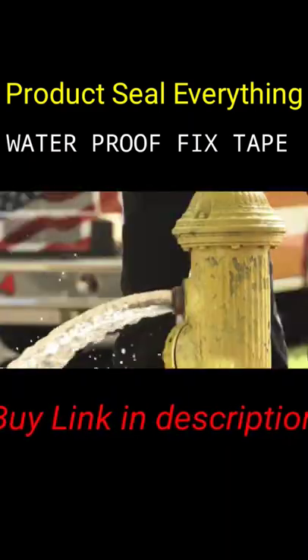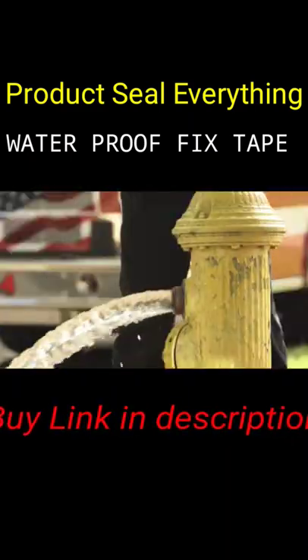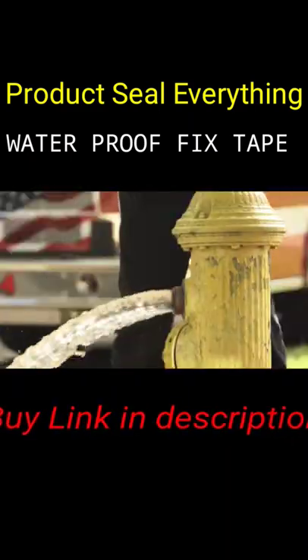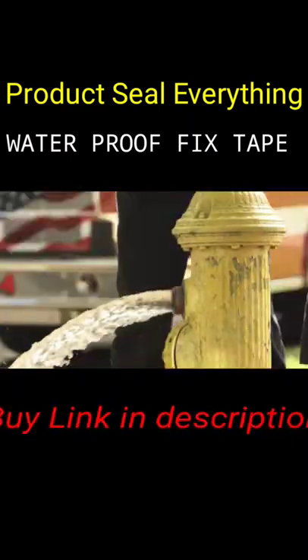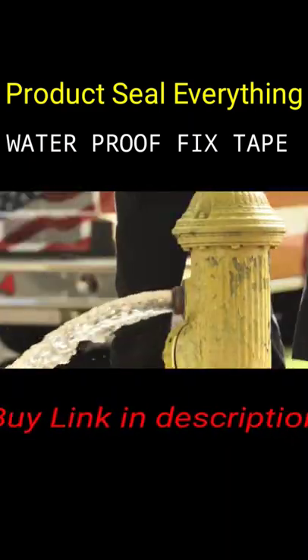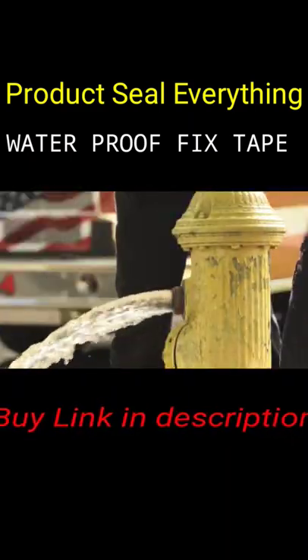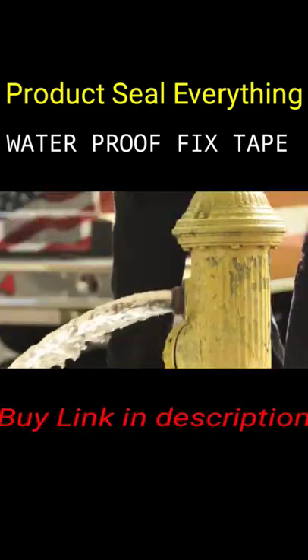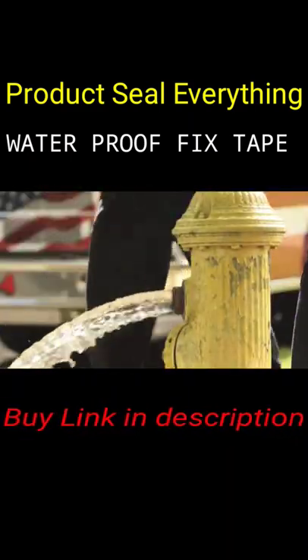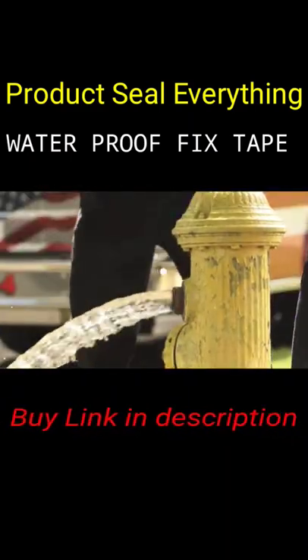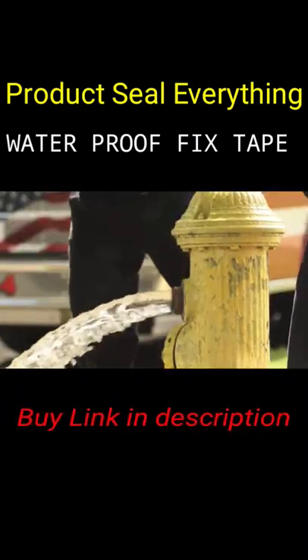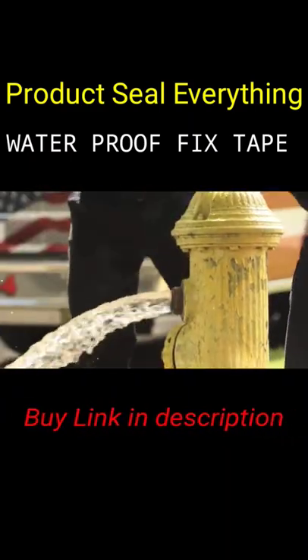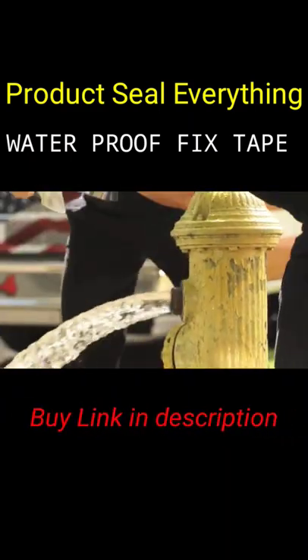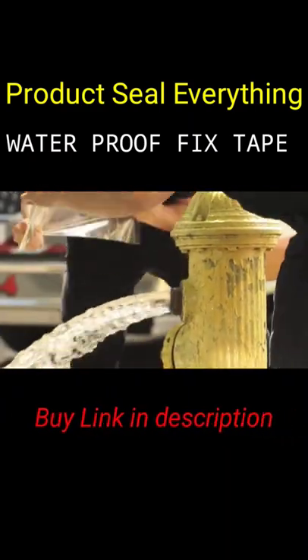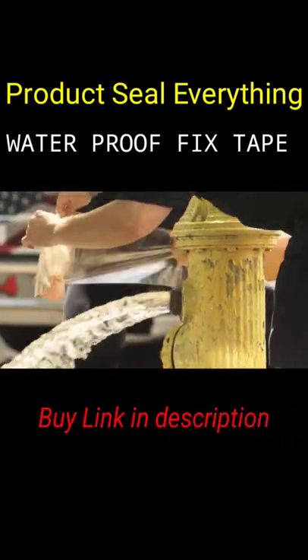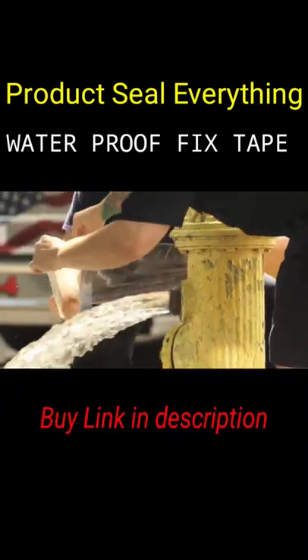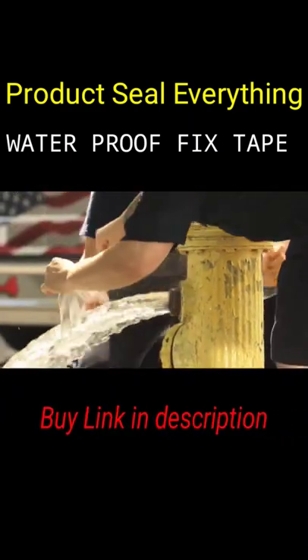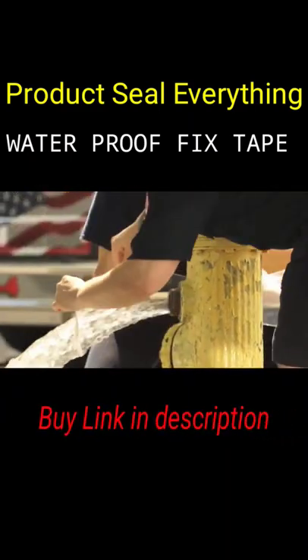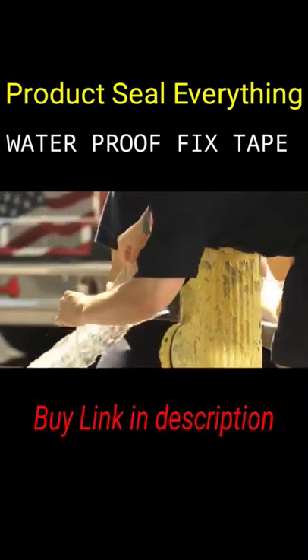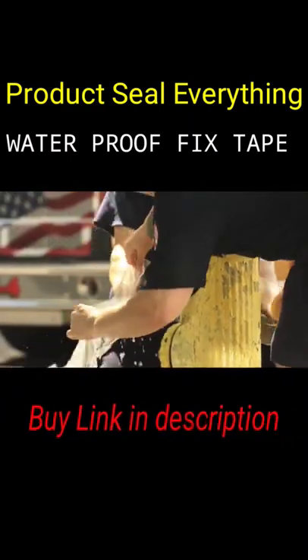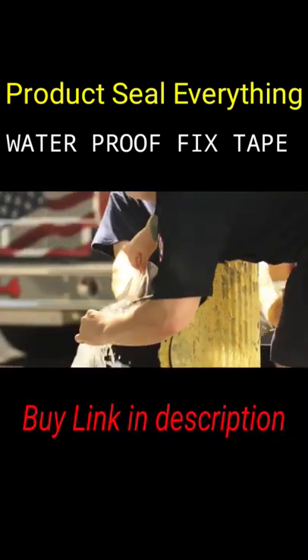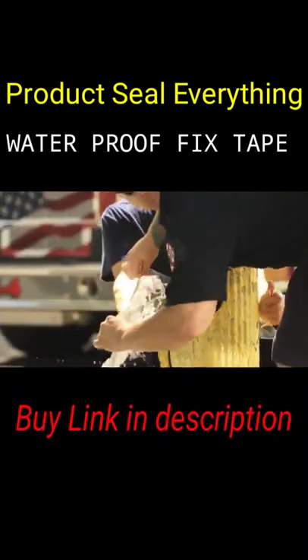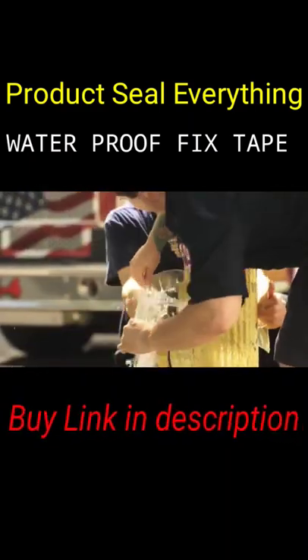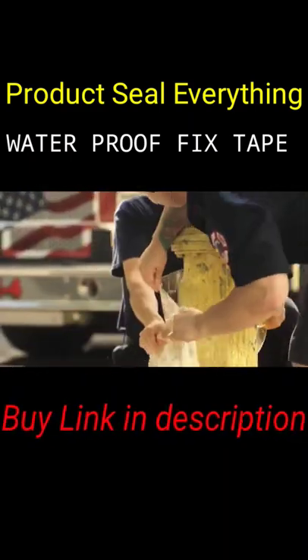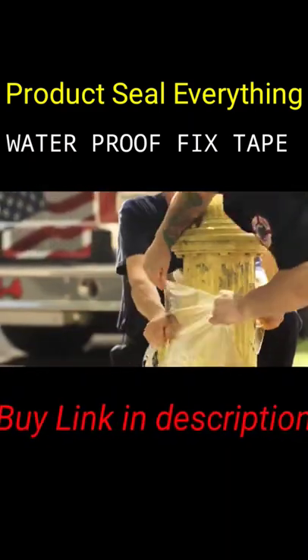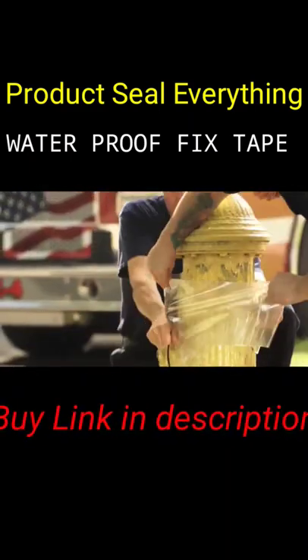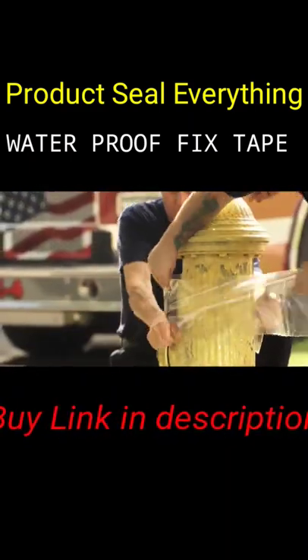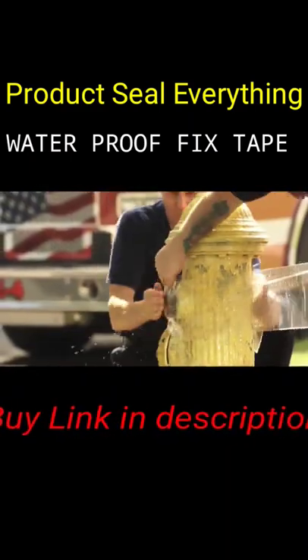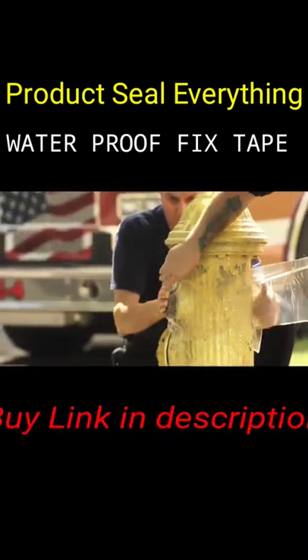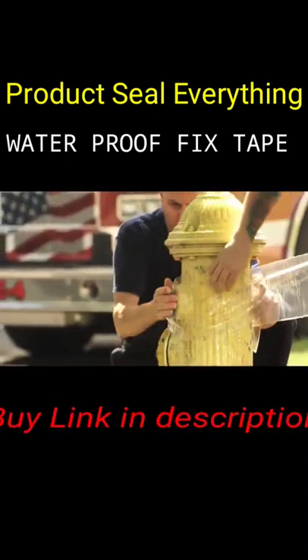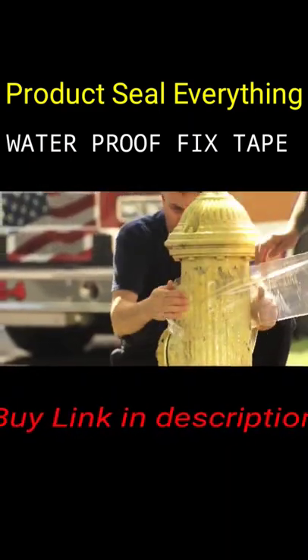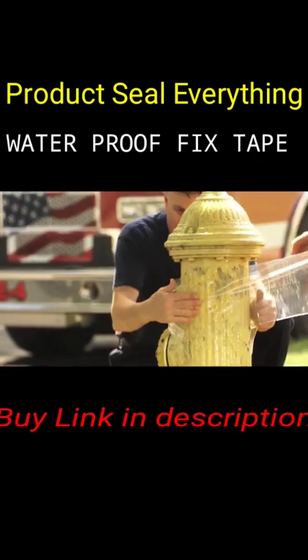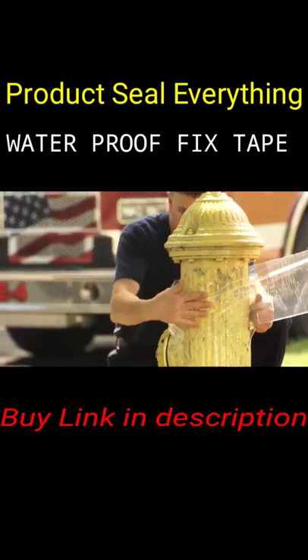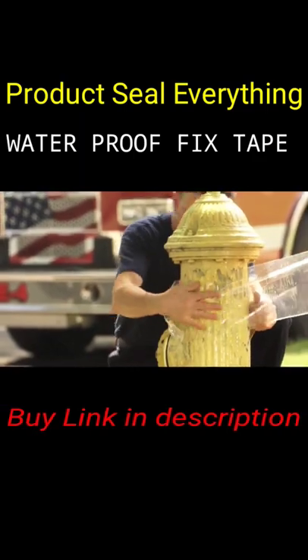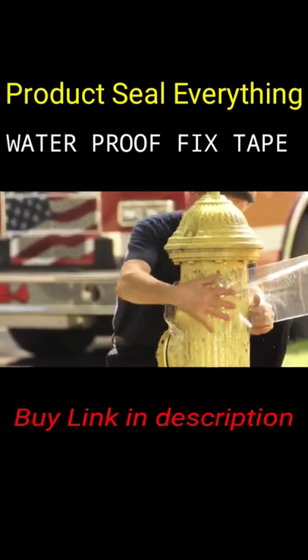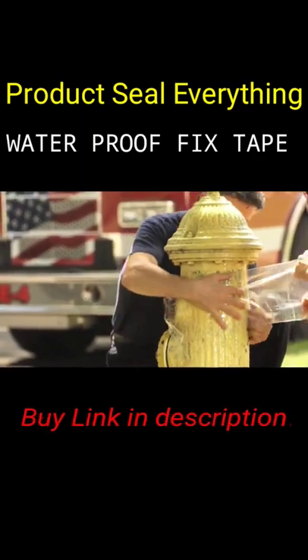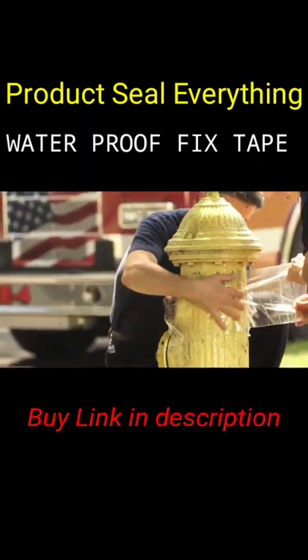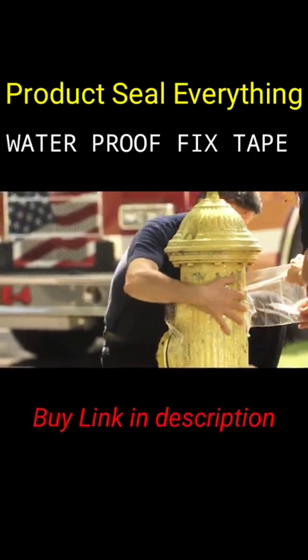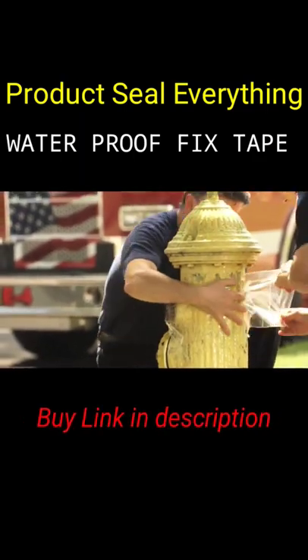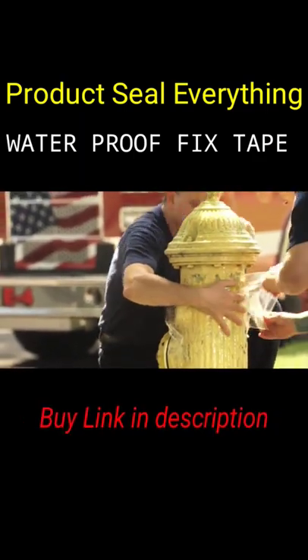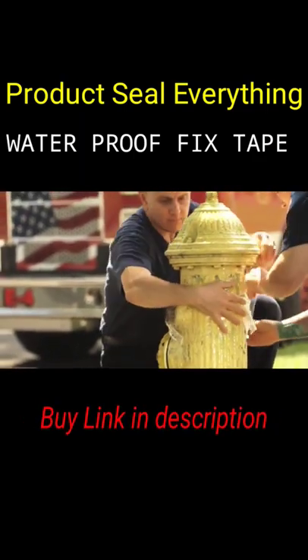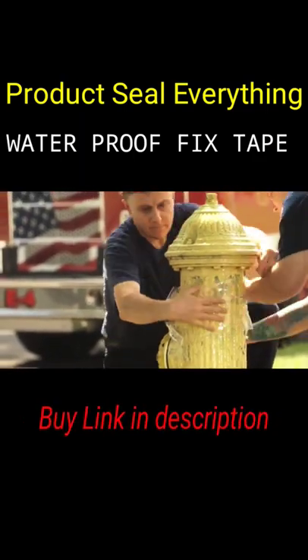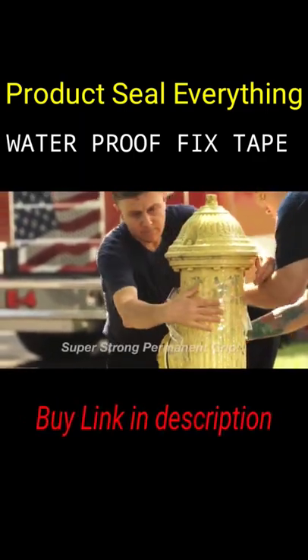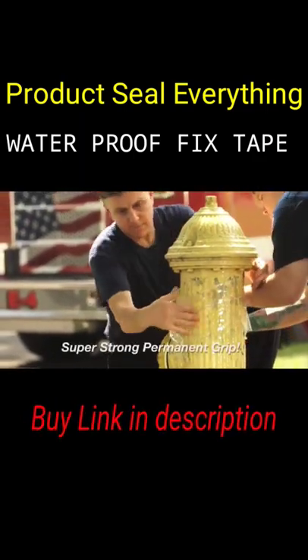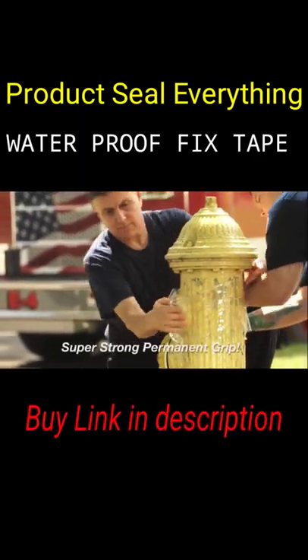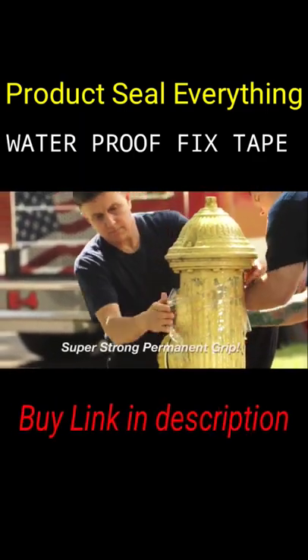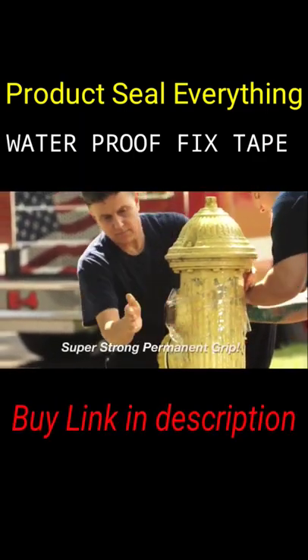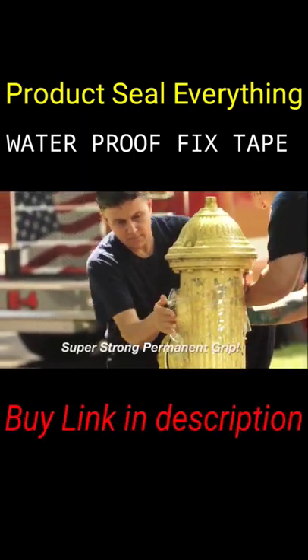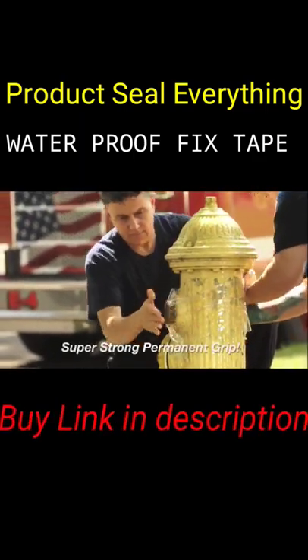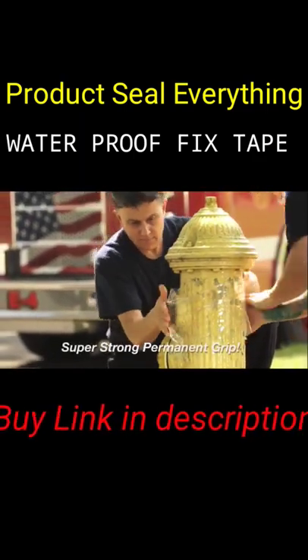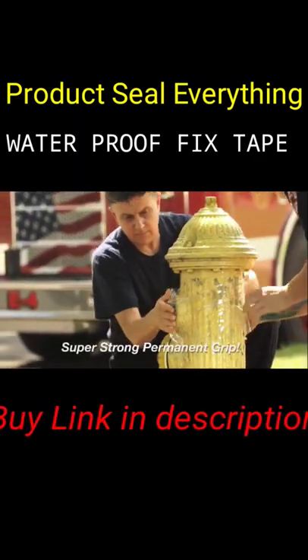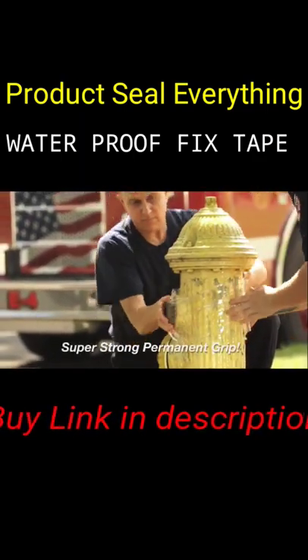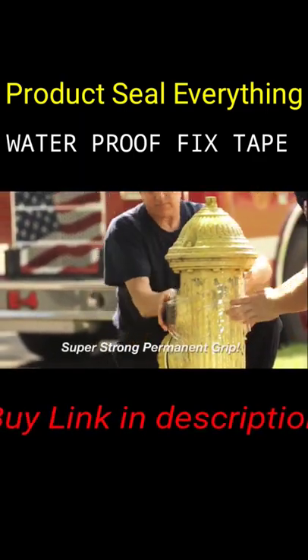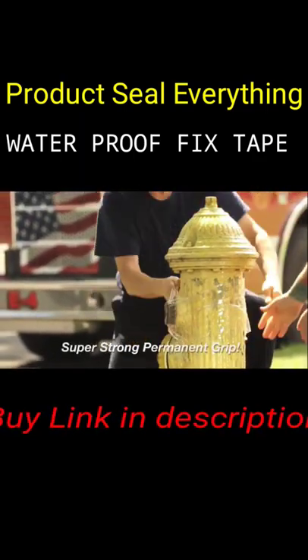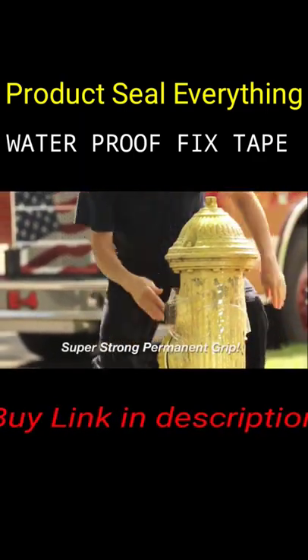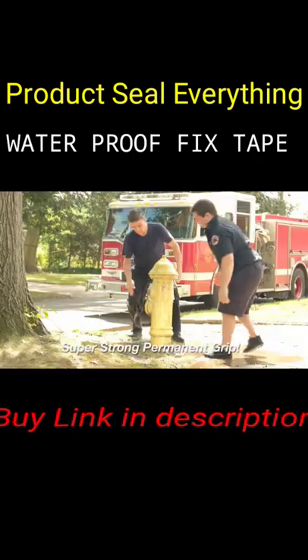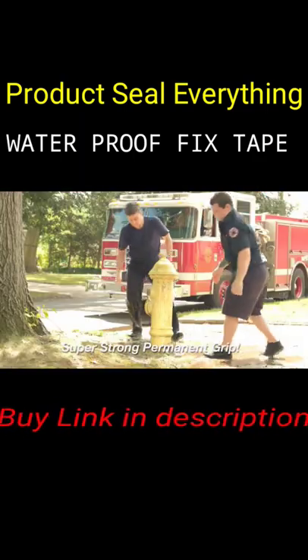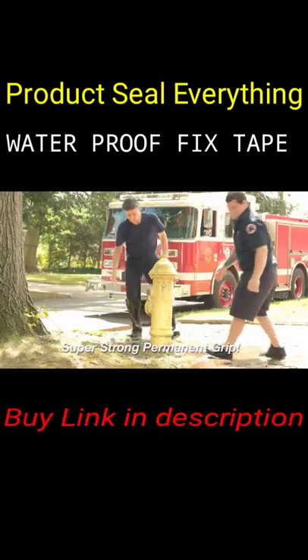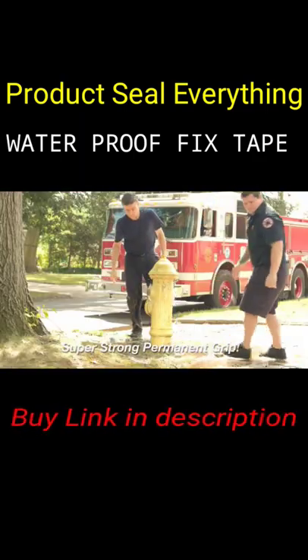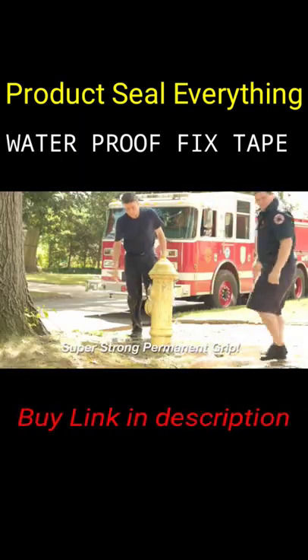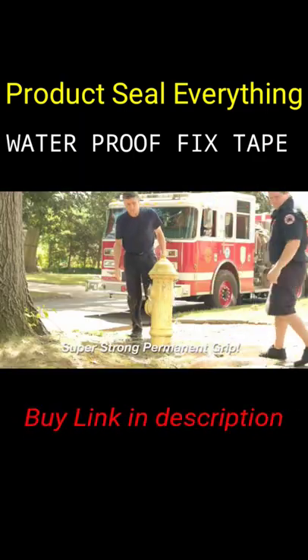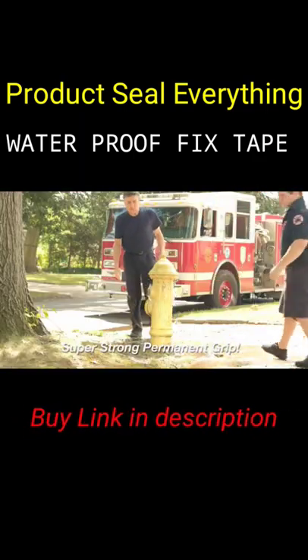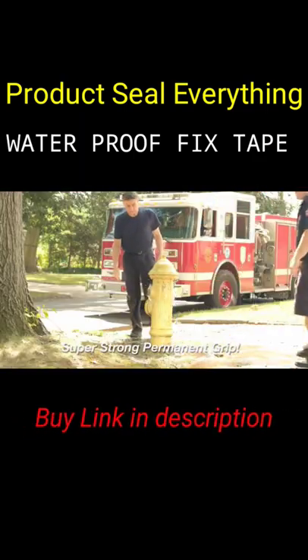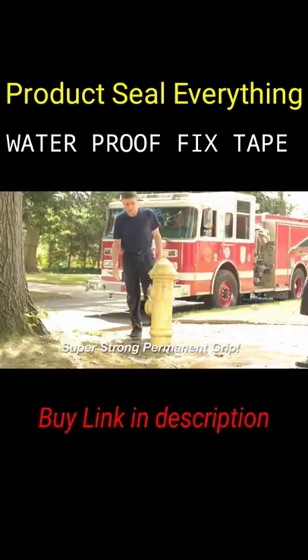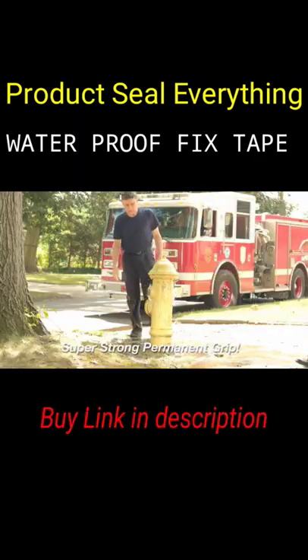Look — this fire hydrant puts out 600 gallons of water per minute and 50 pounds of pressure per square inch. But it's no match for our super strong FixTape. Amazing!